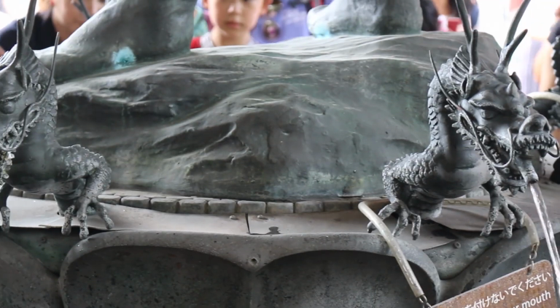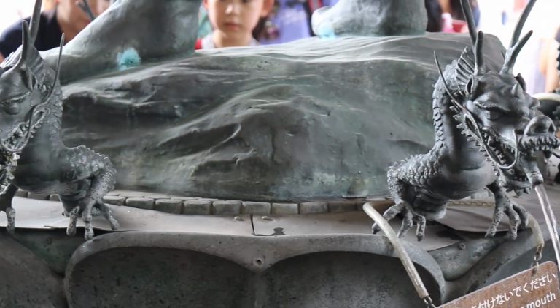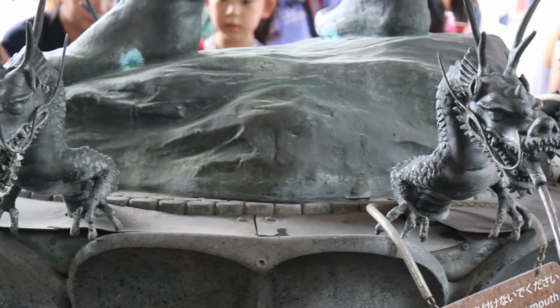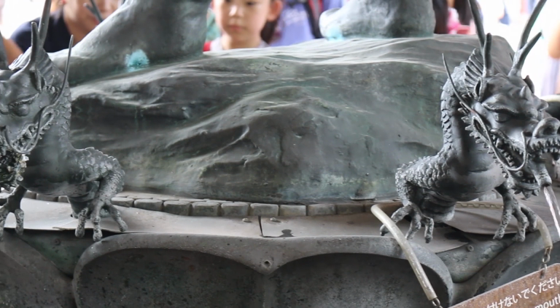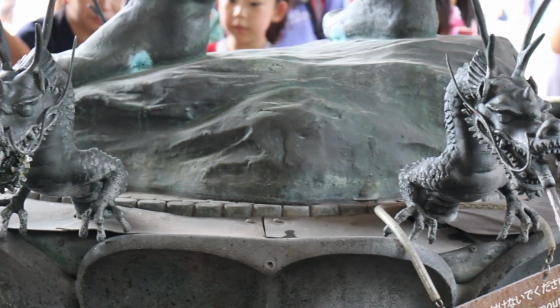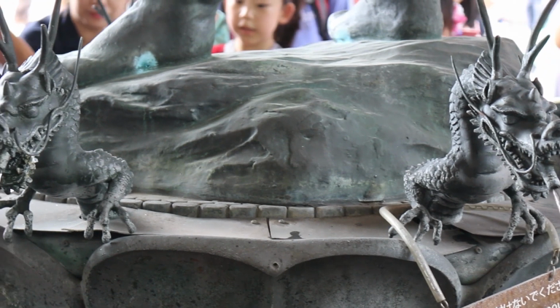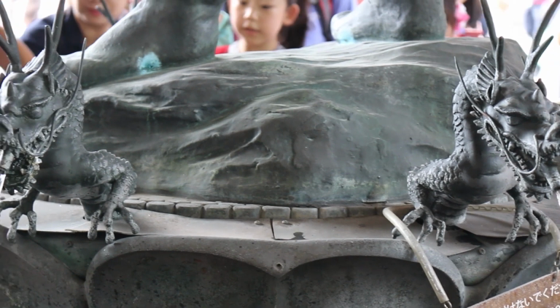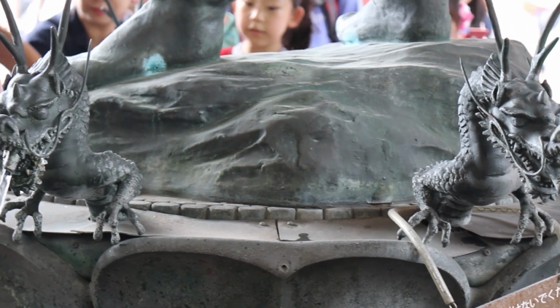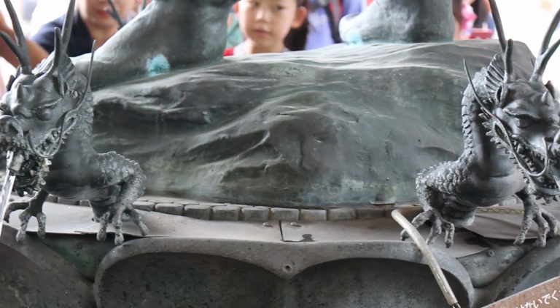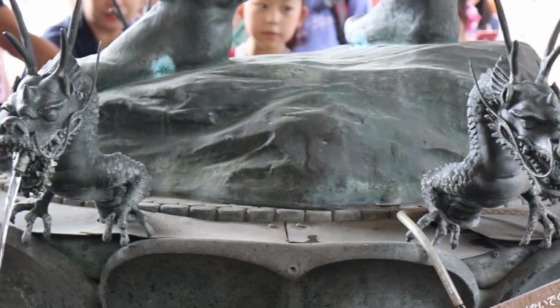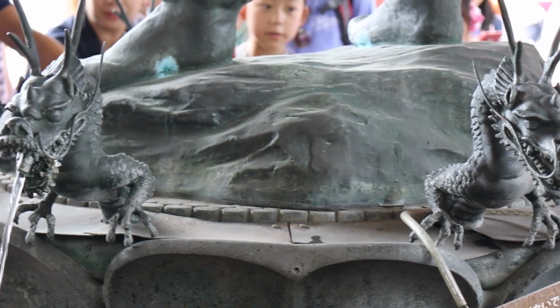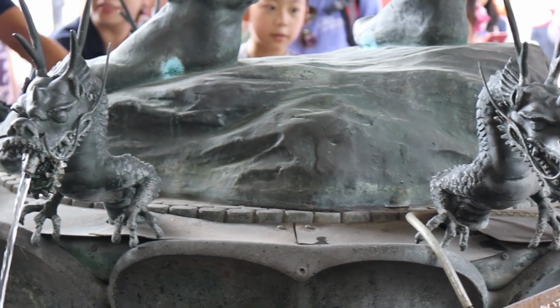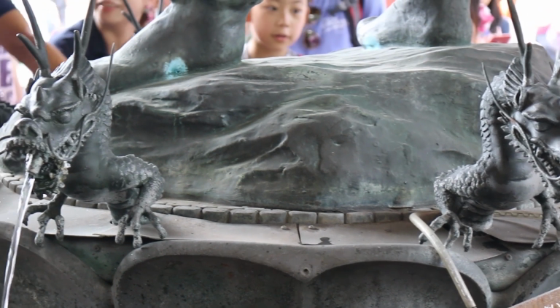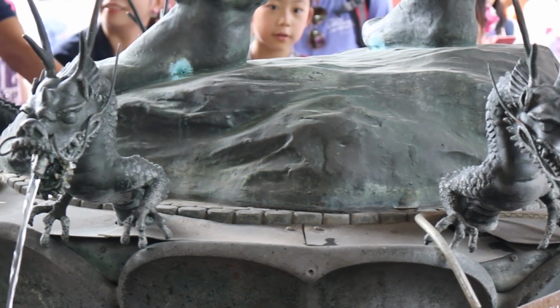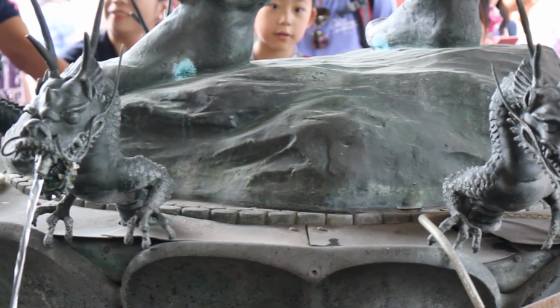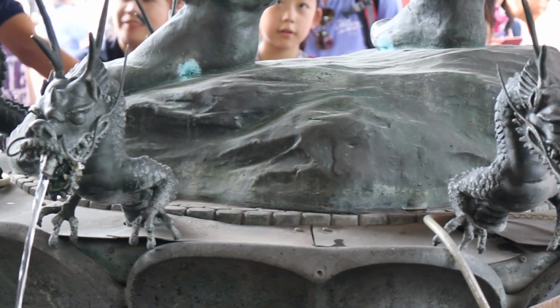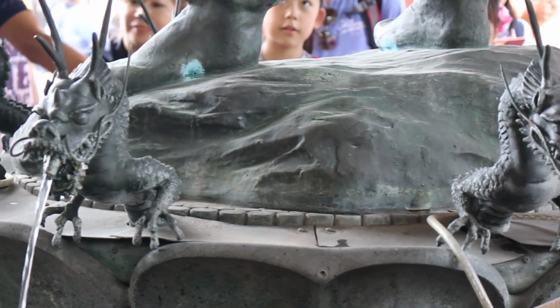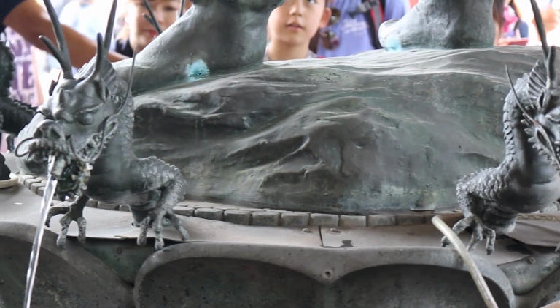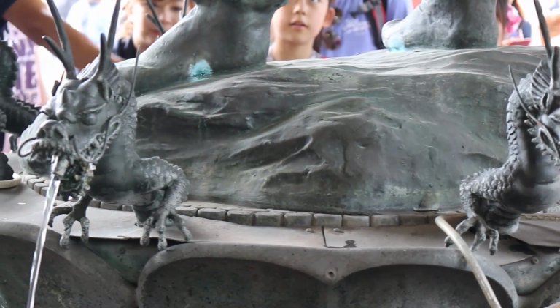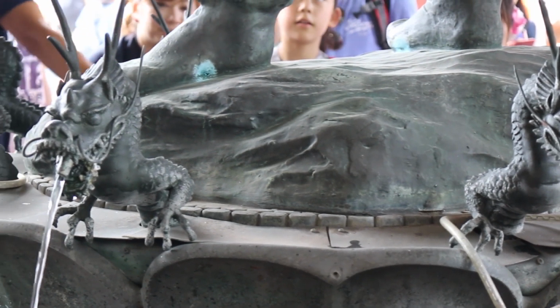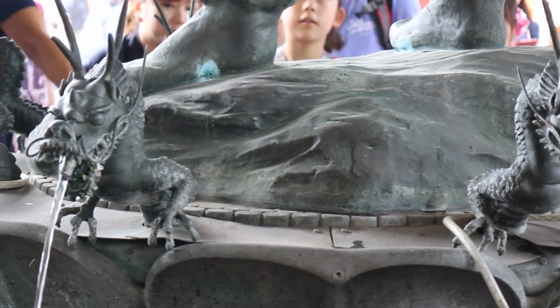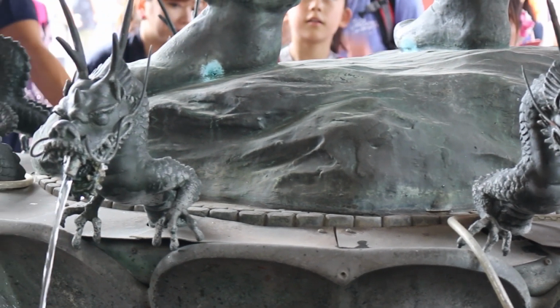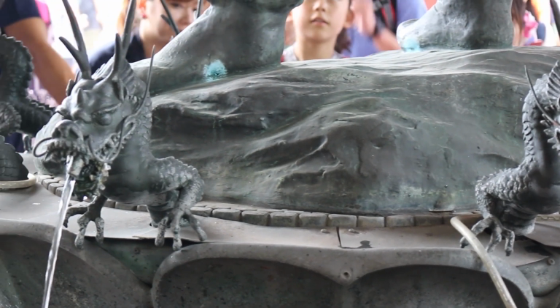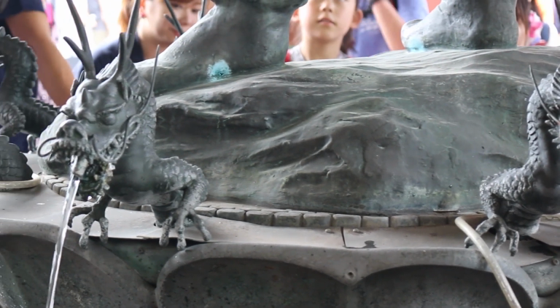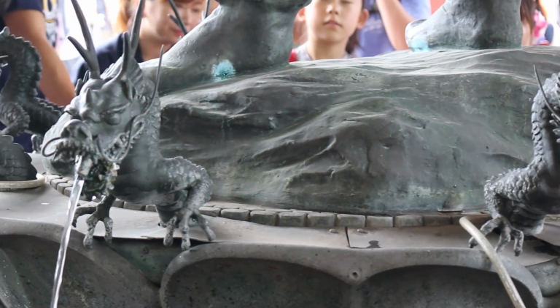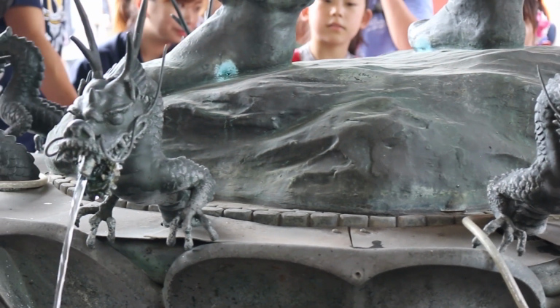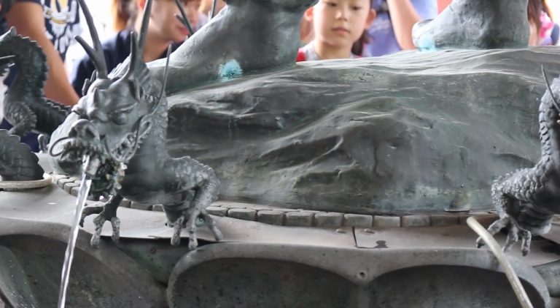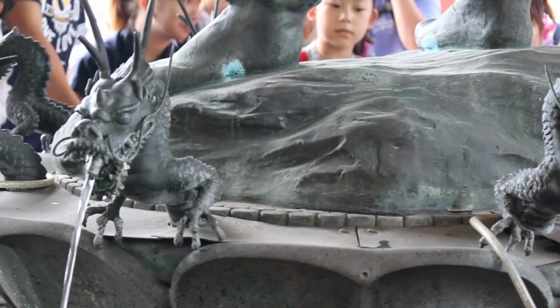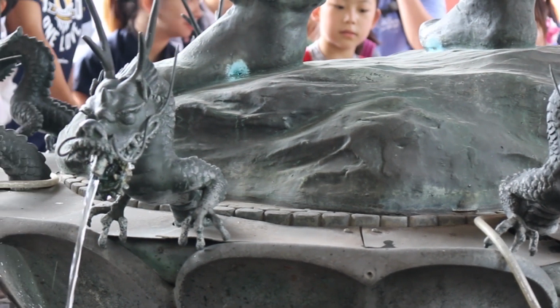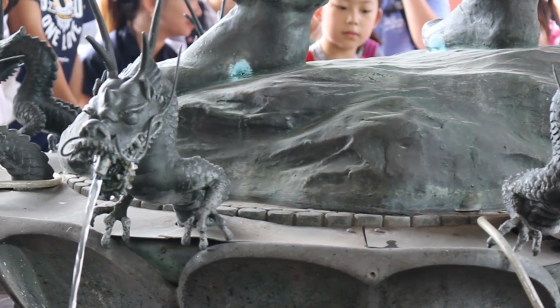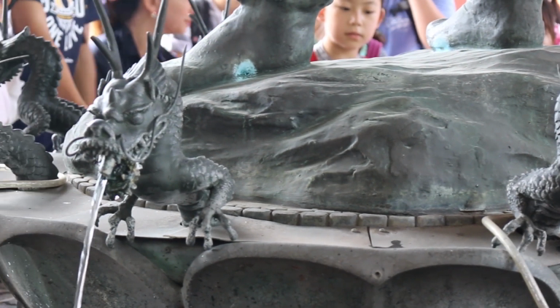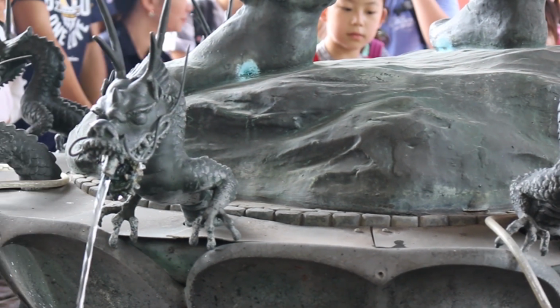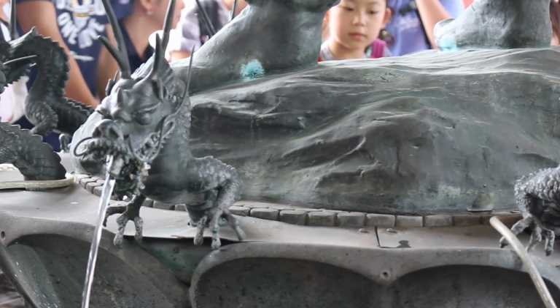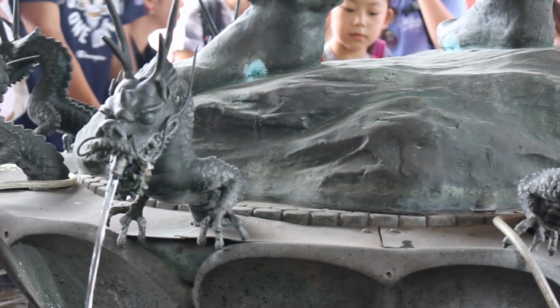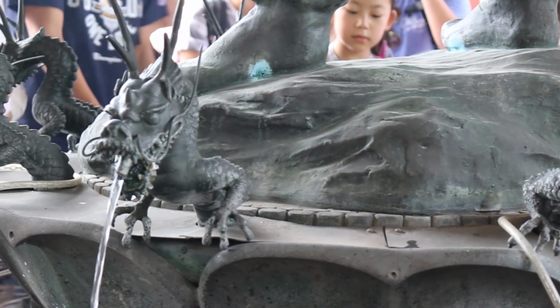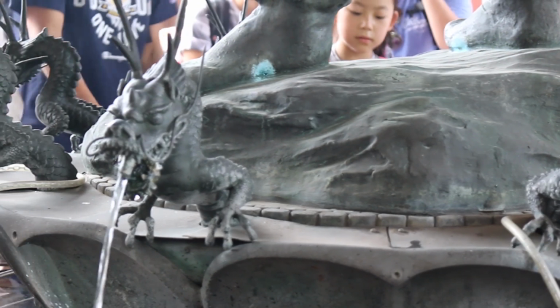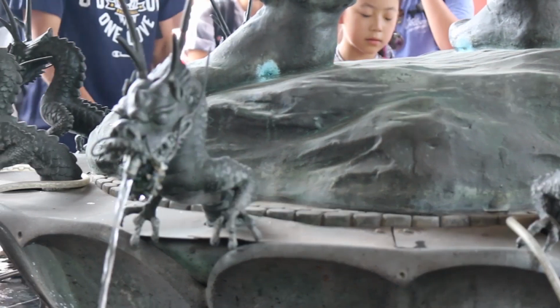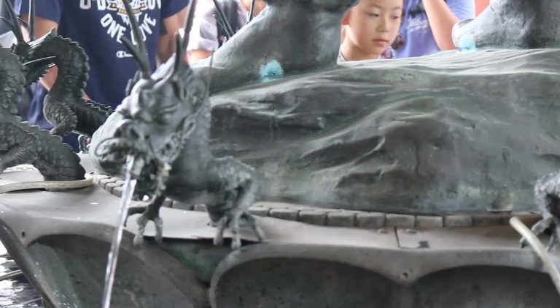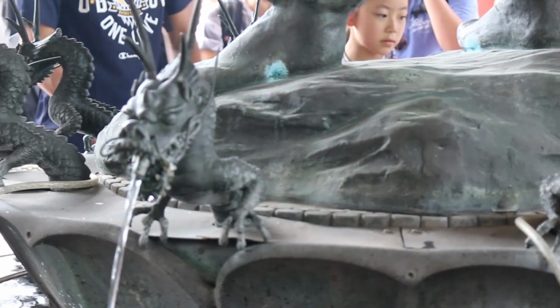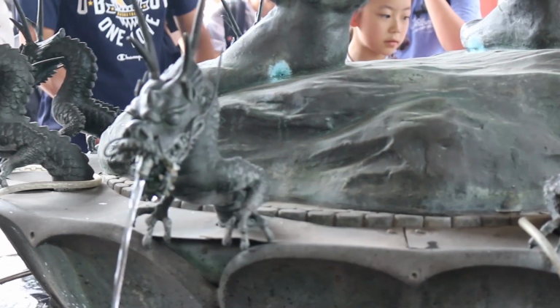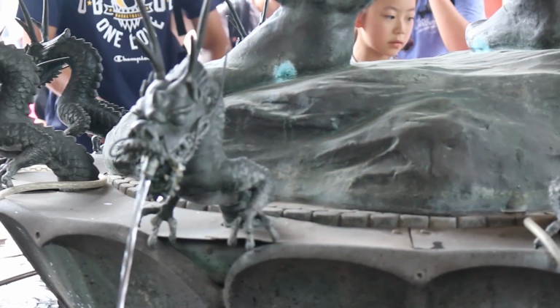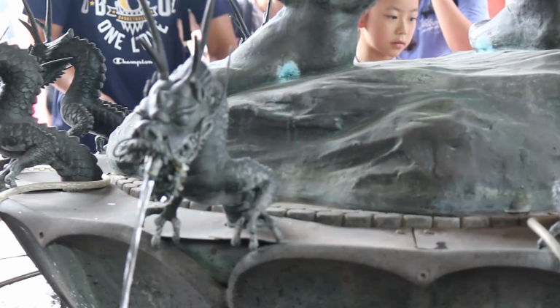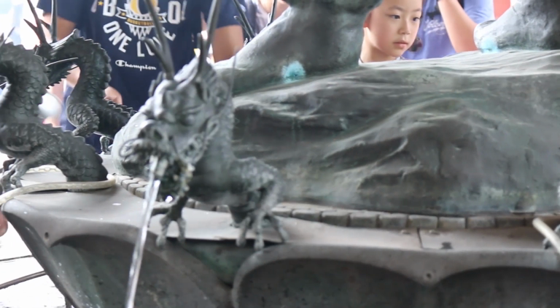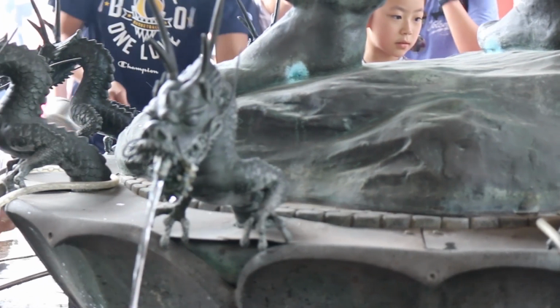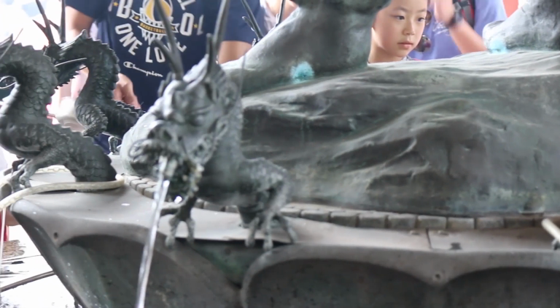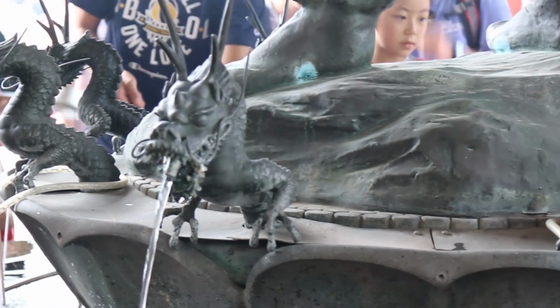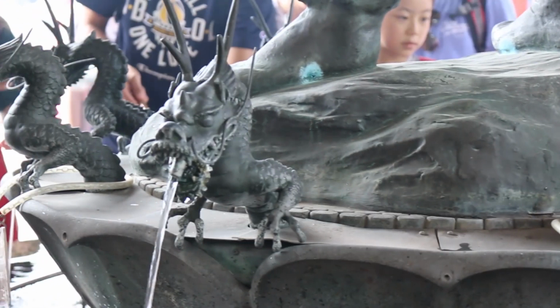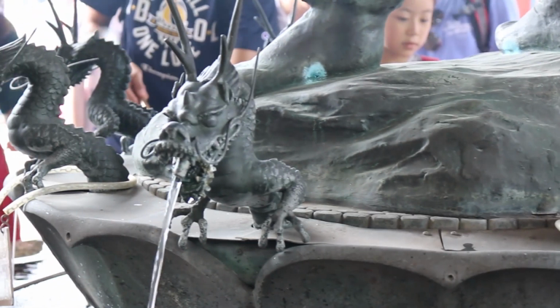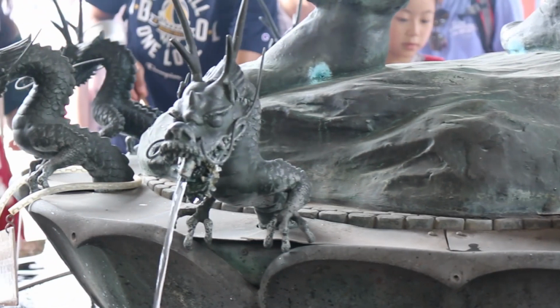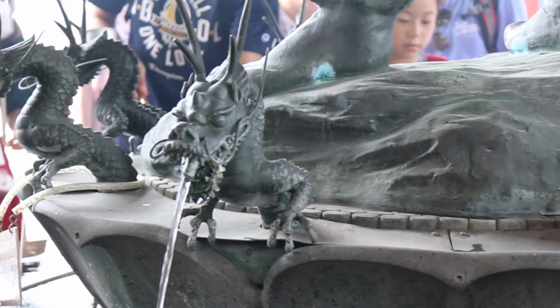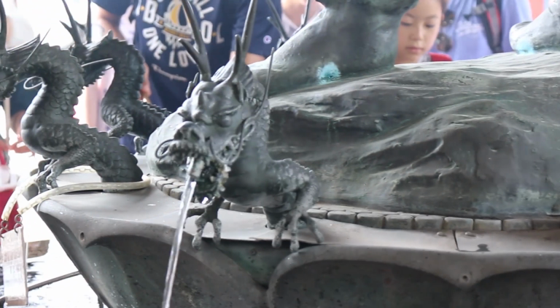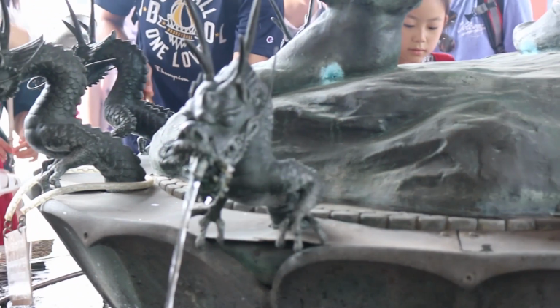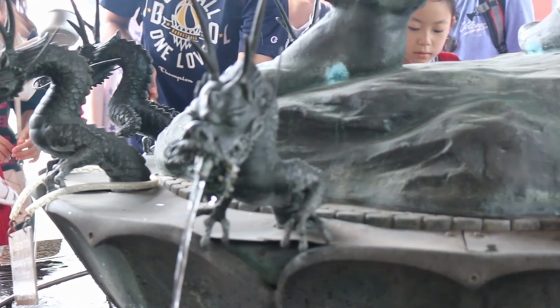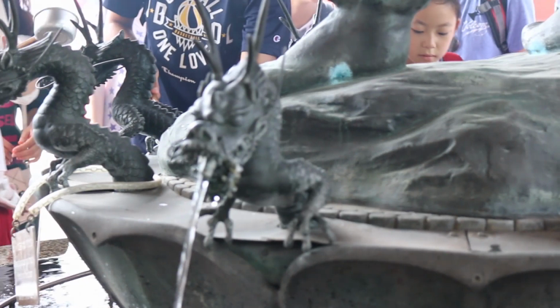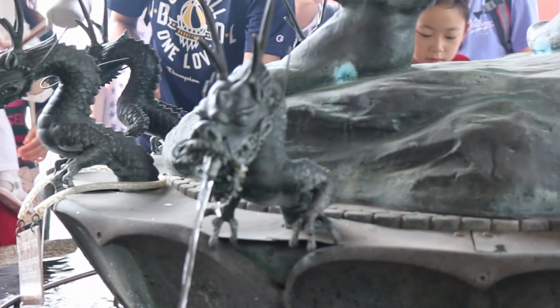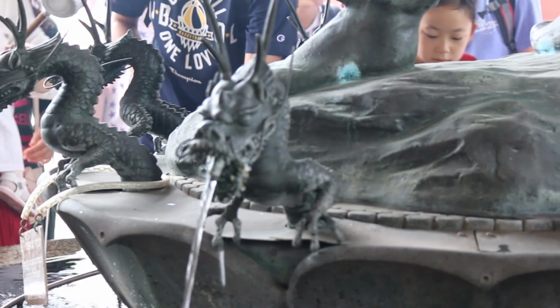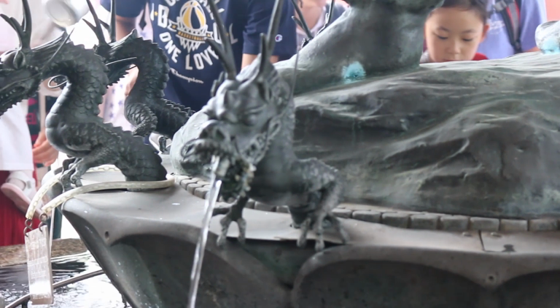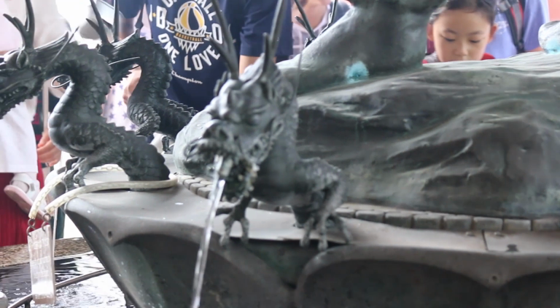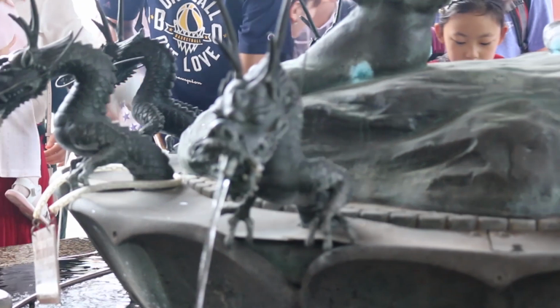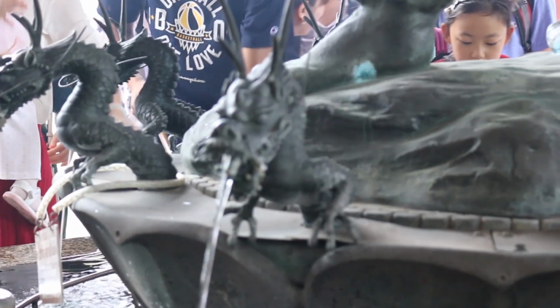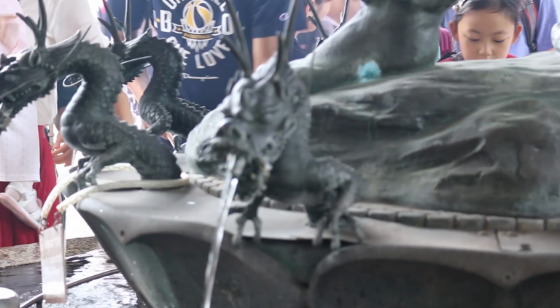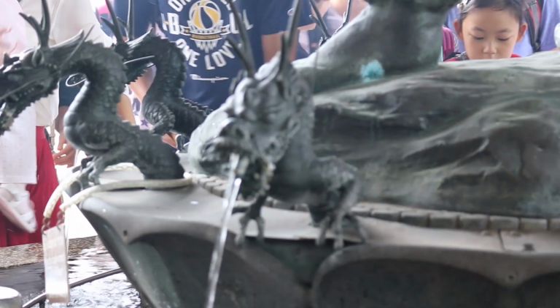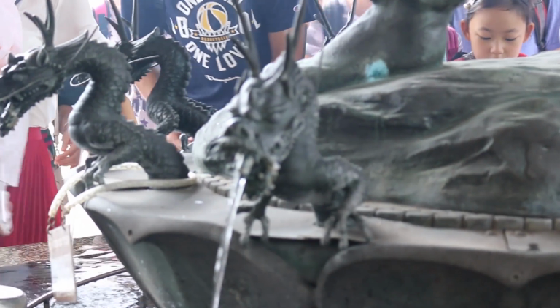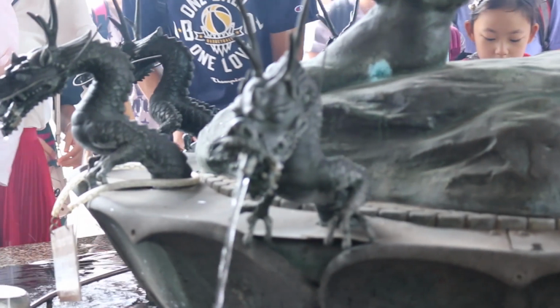See the lovely dragon statues? Dragons are thought of as the guardians of water and often decorate these holy fountains.